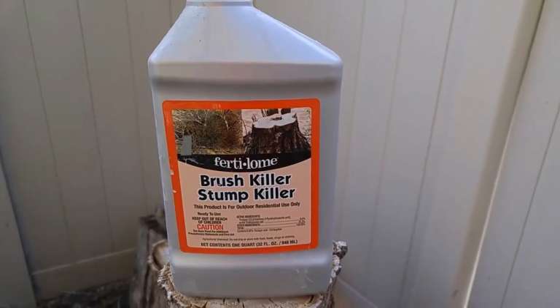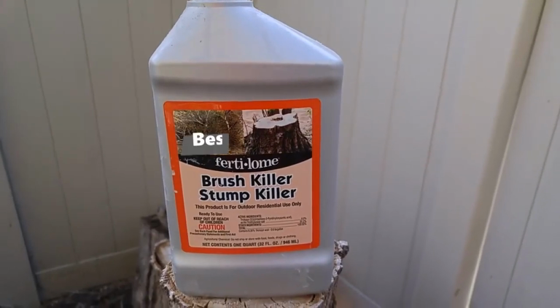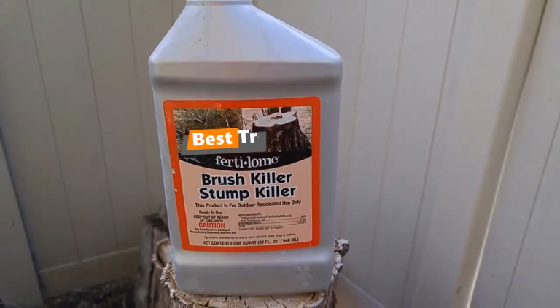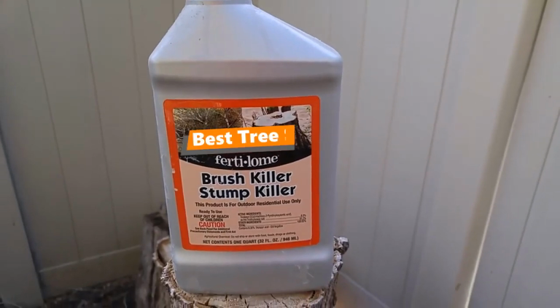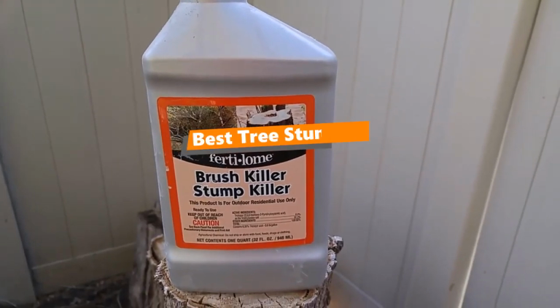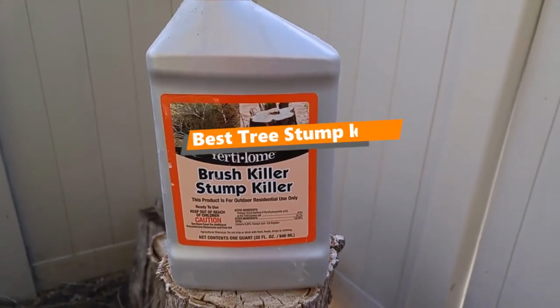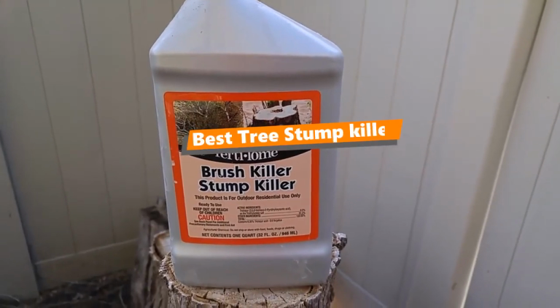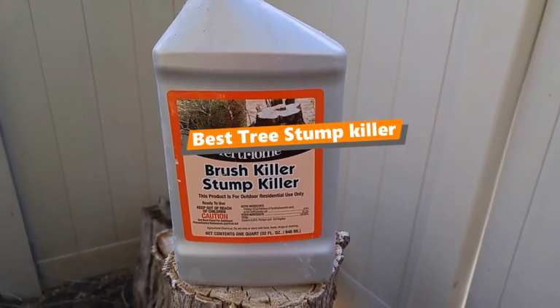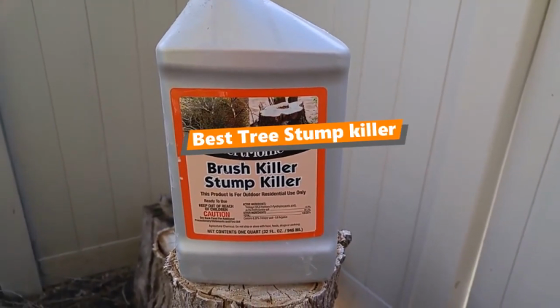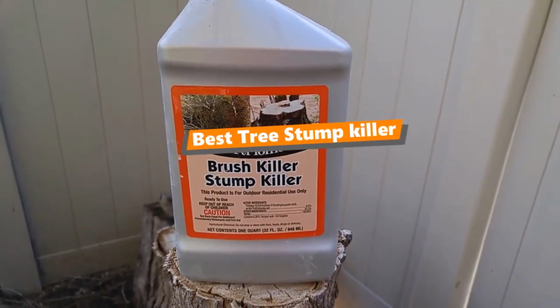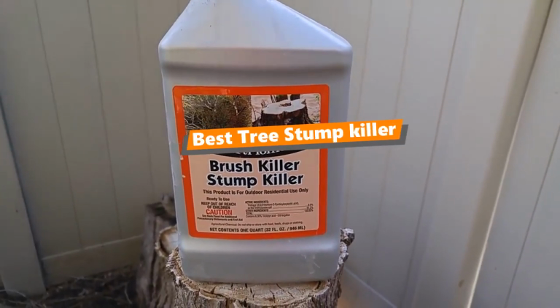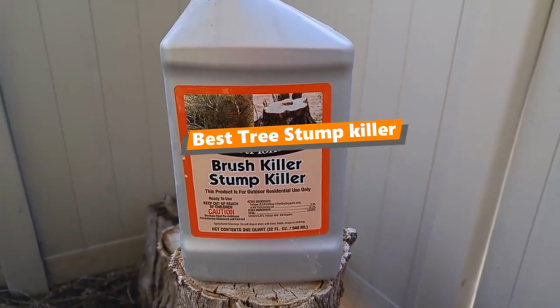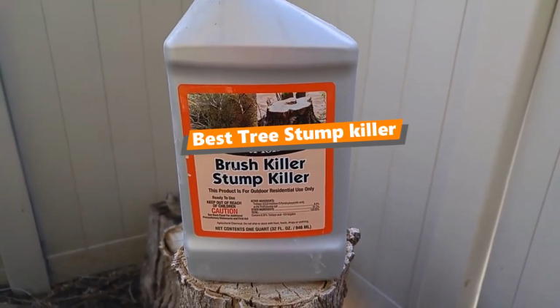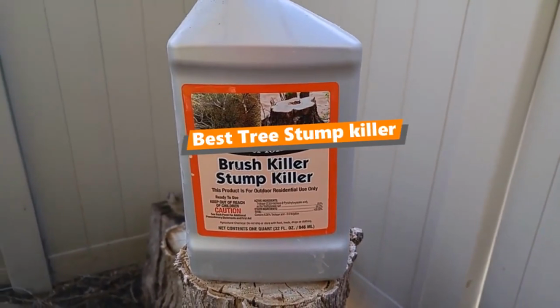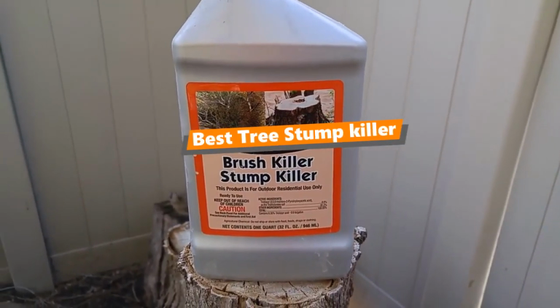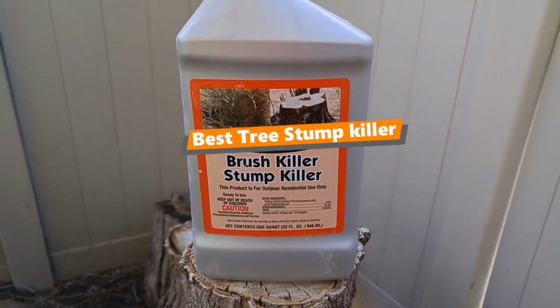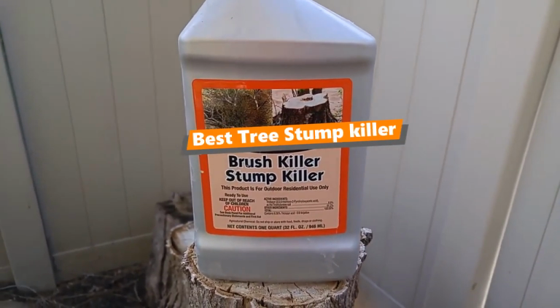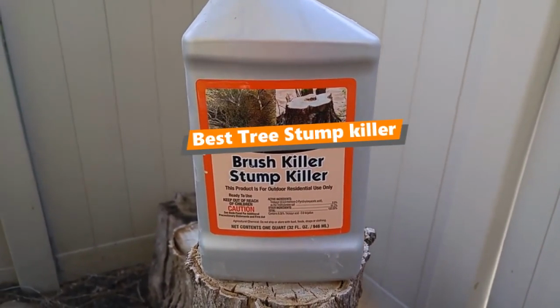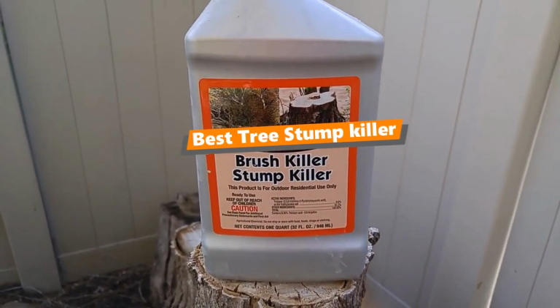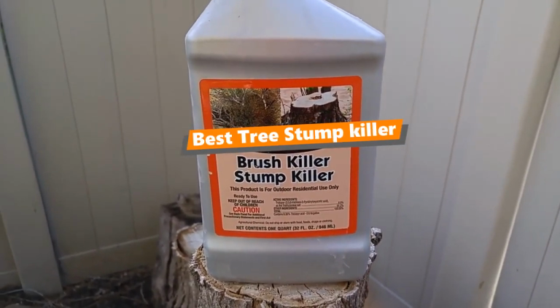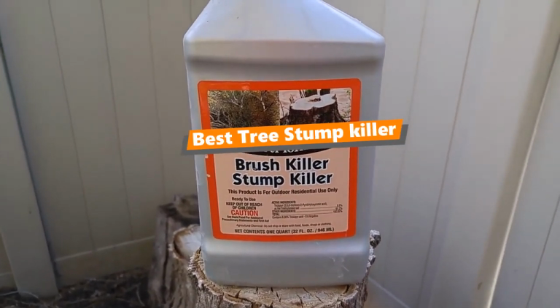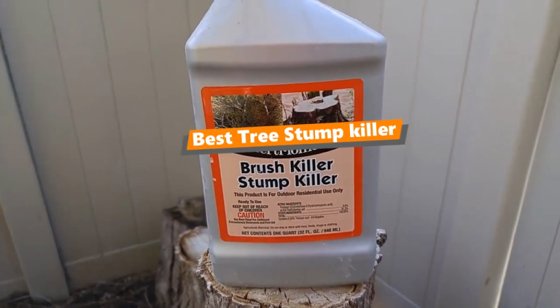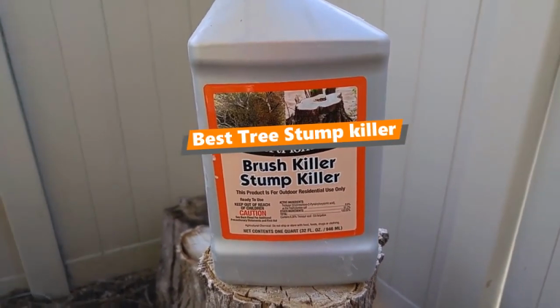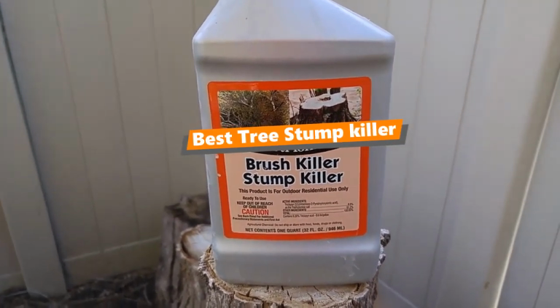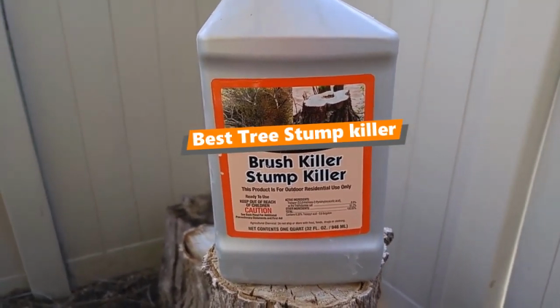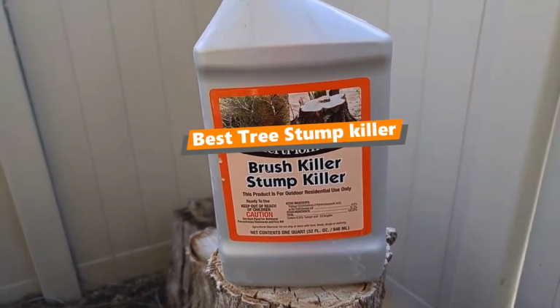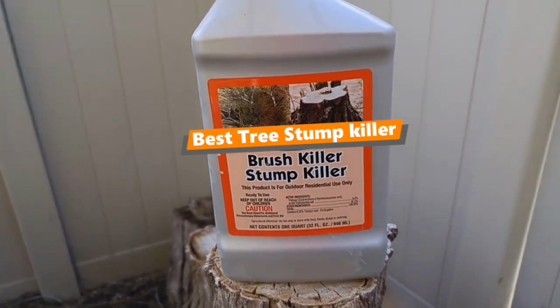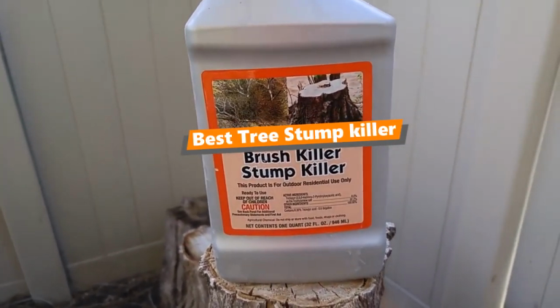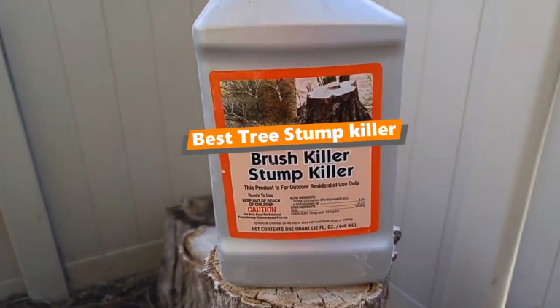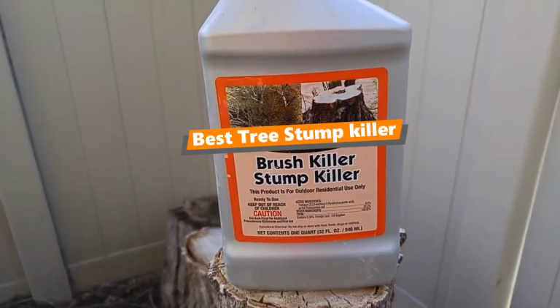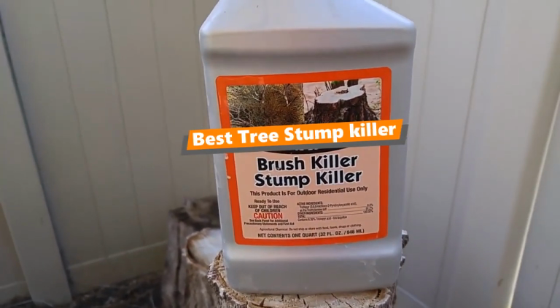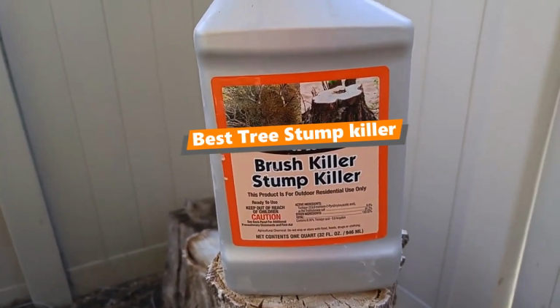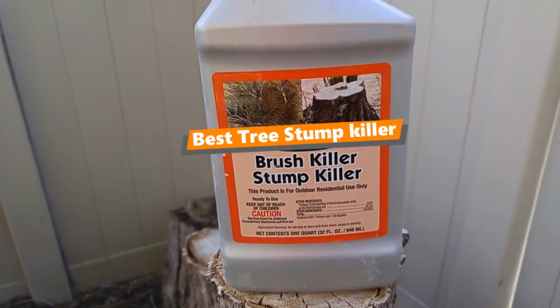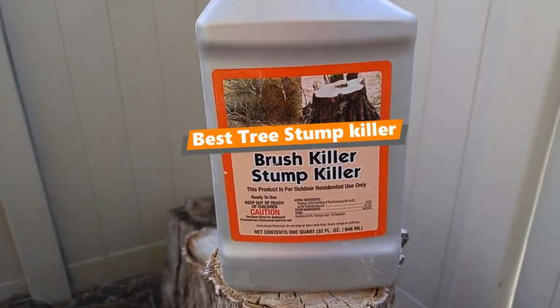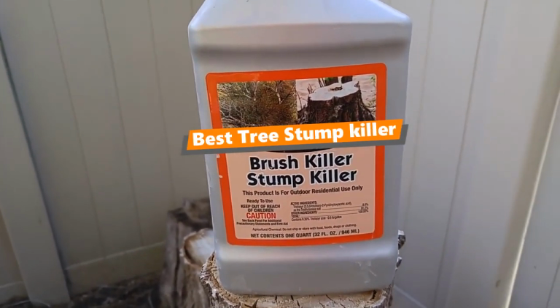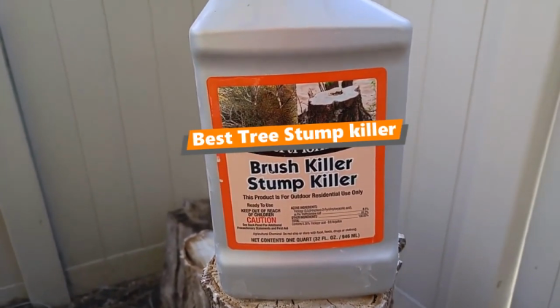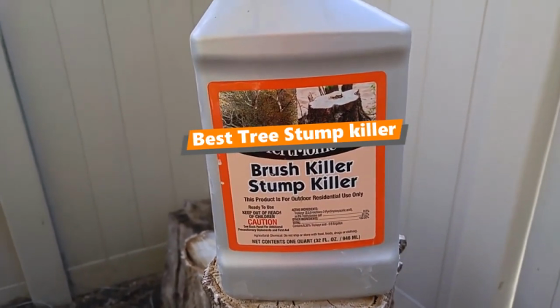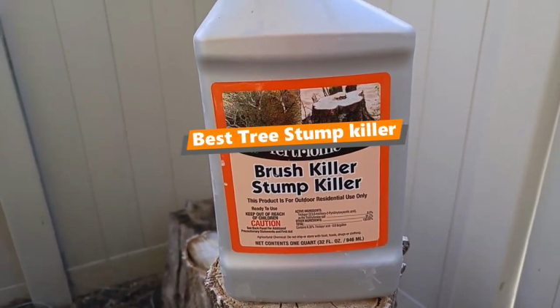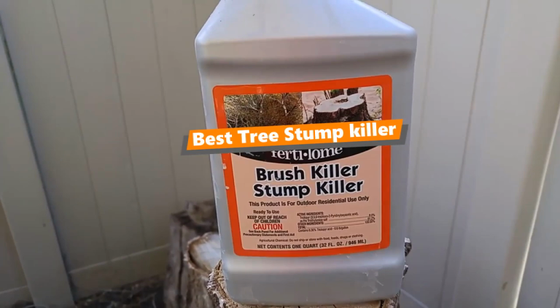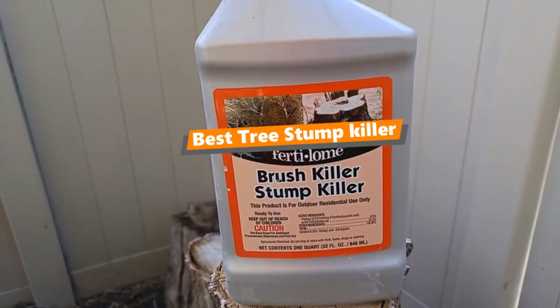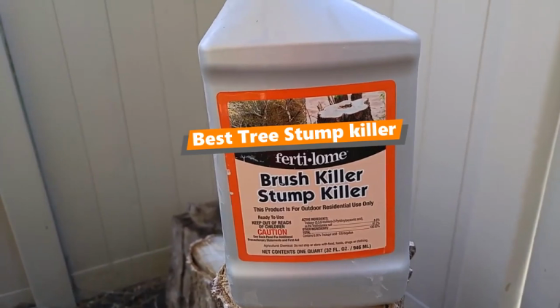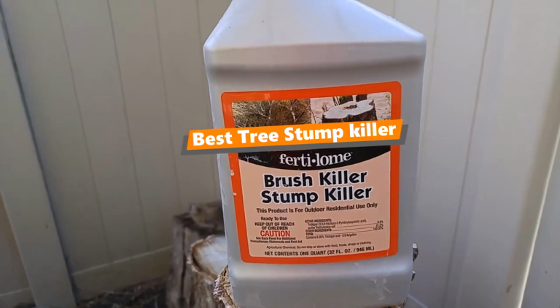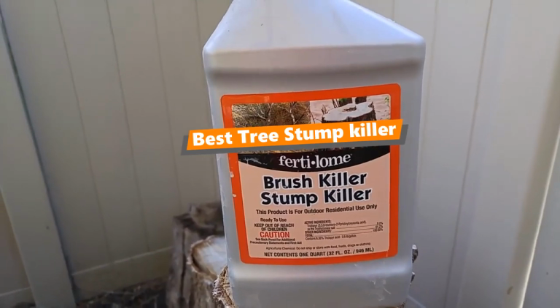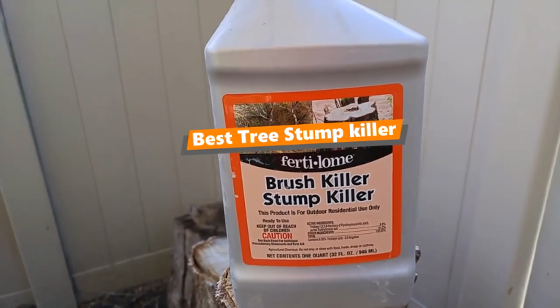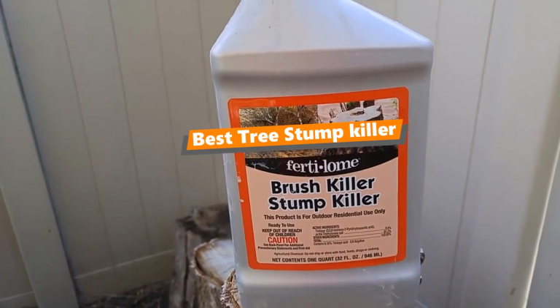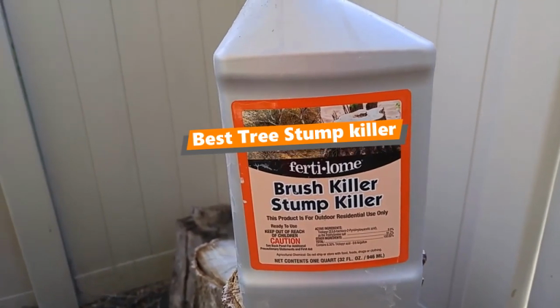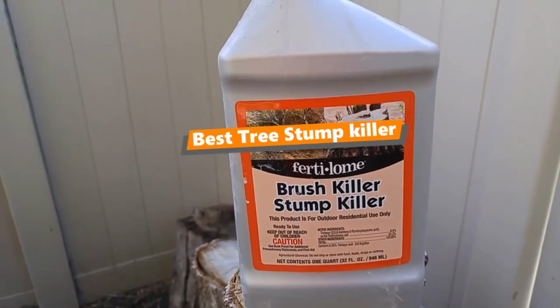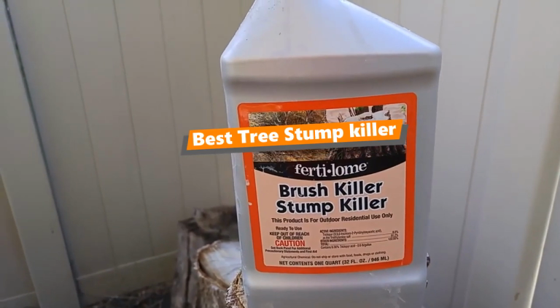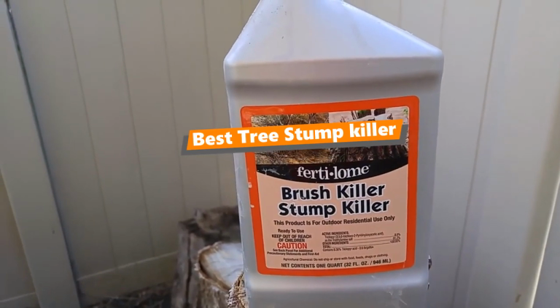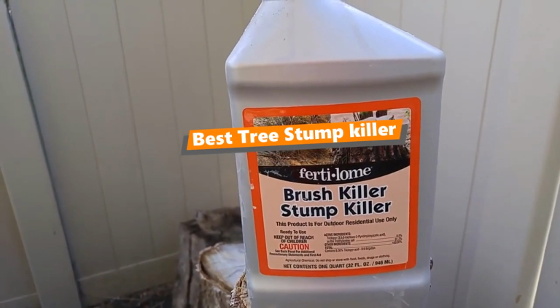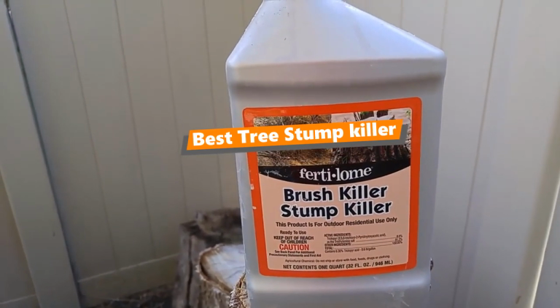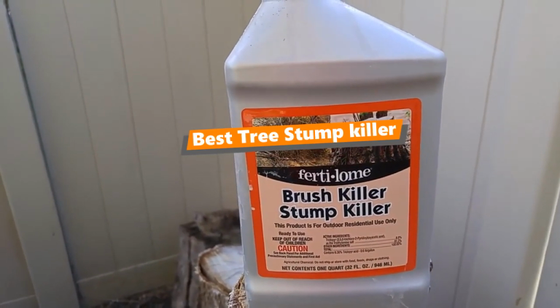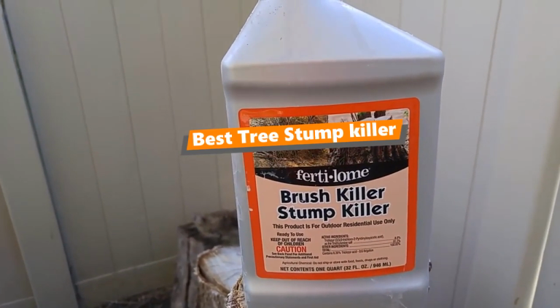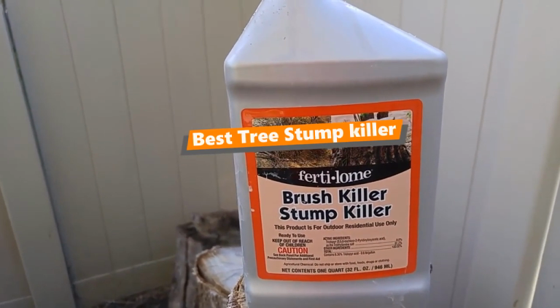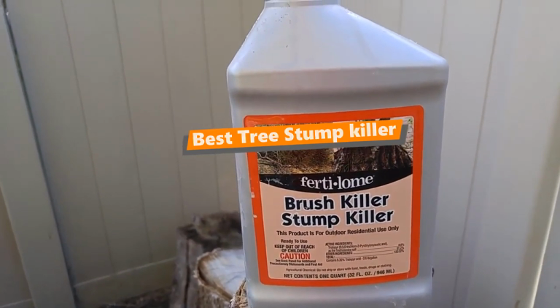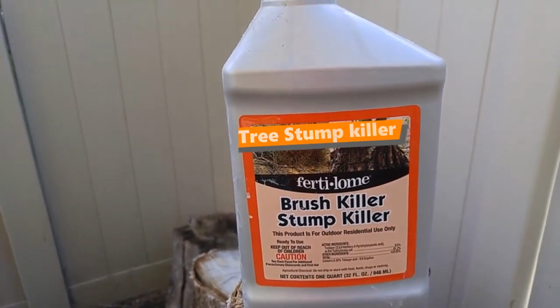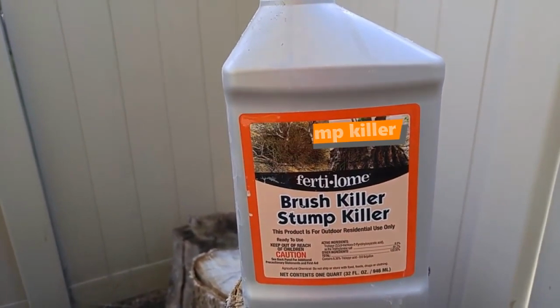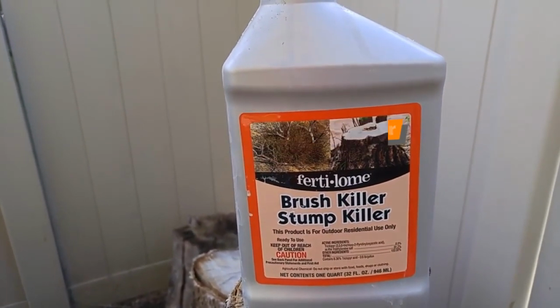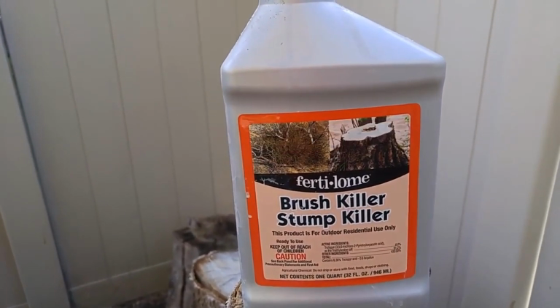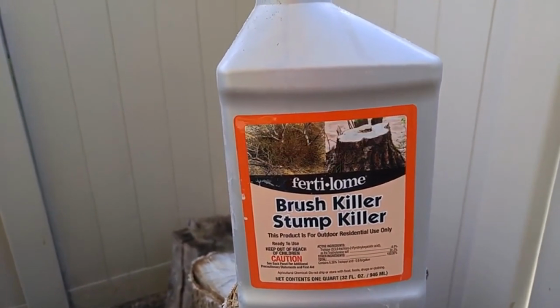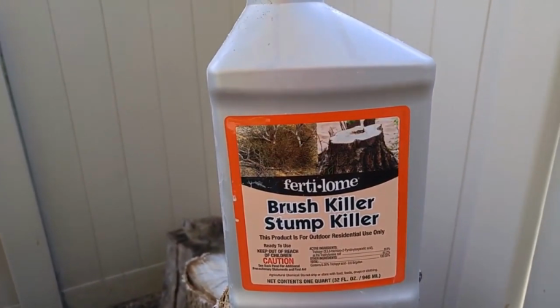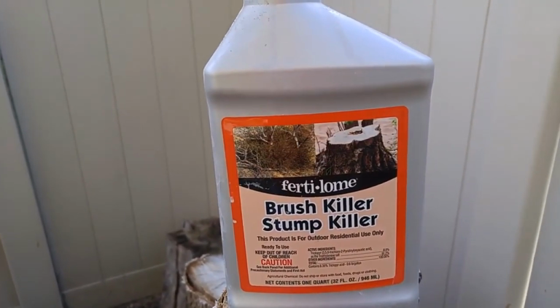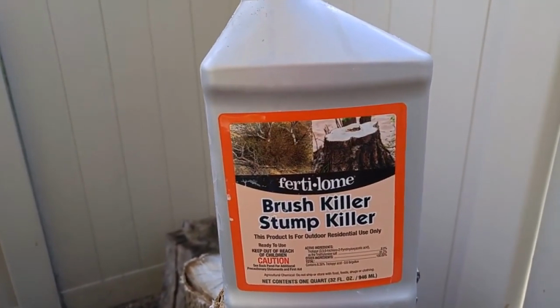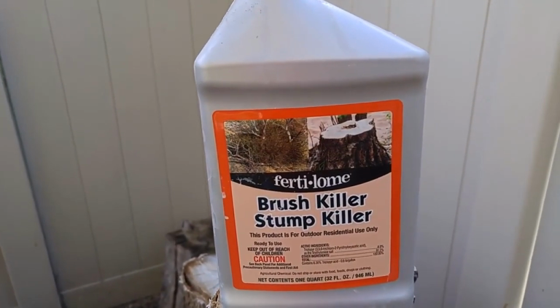What's up, tool guys! If you are a tool nut like me, today's video is for you. In this video, I'm gonna be taking a look at the 5 best stump killers.